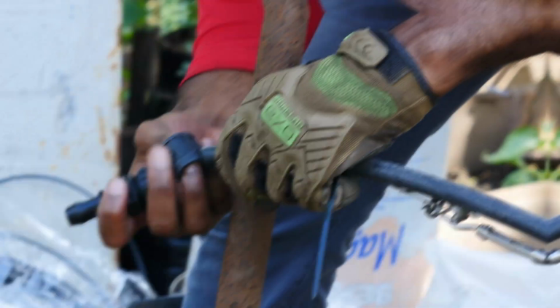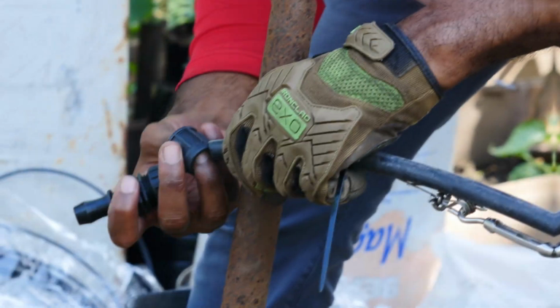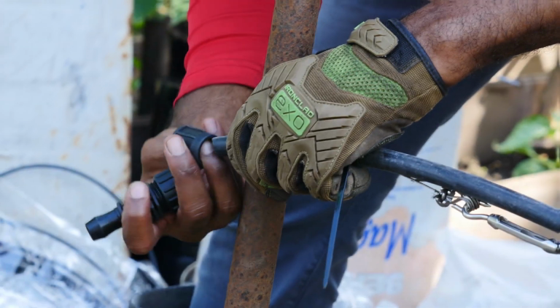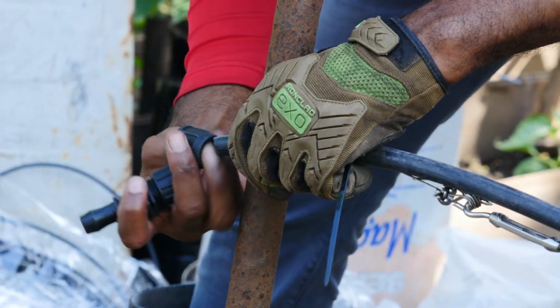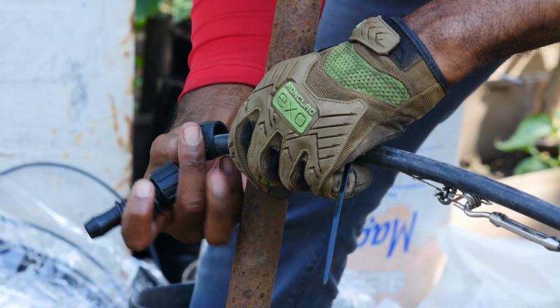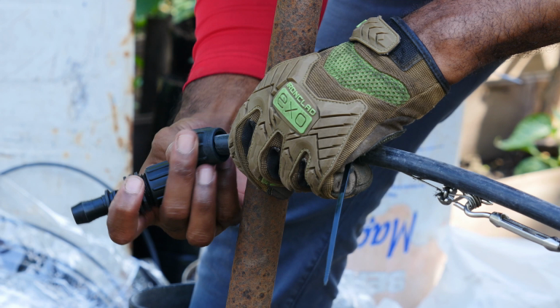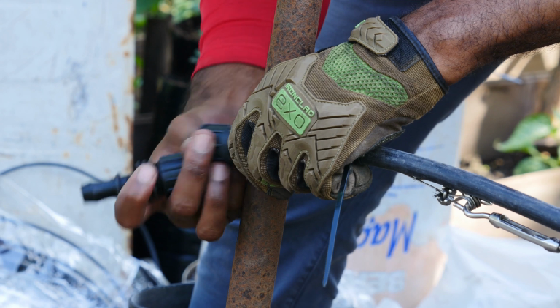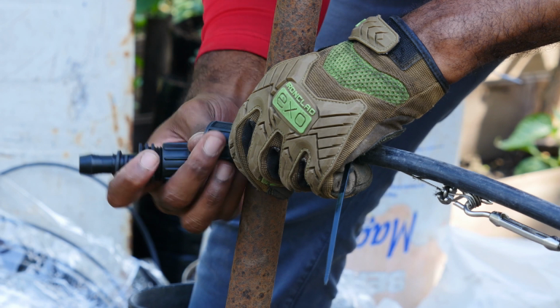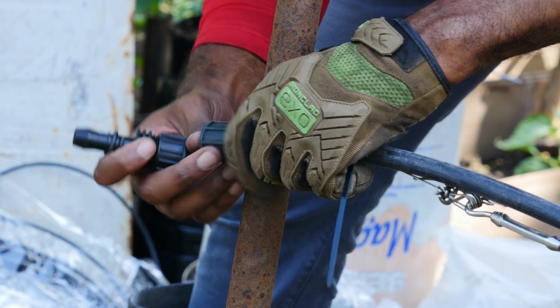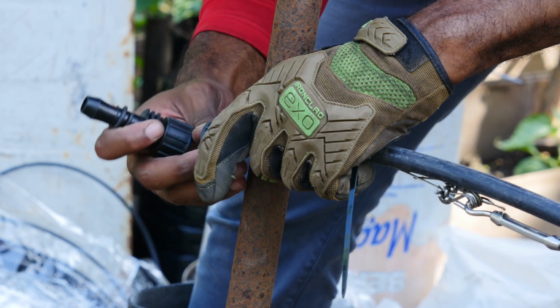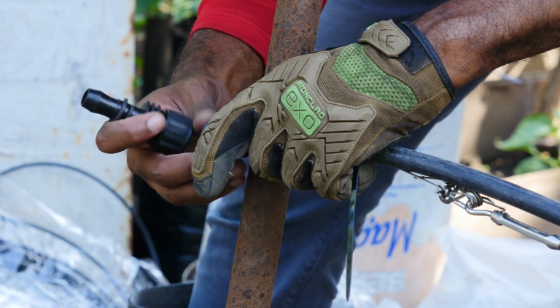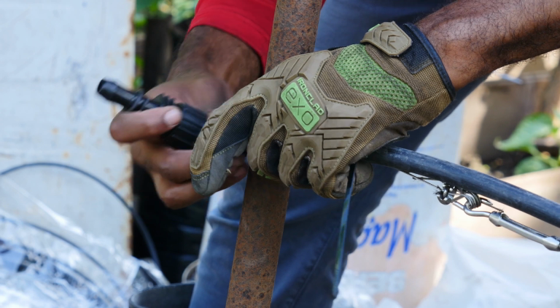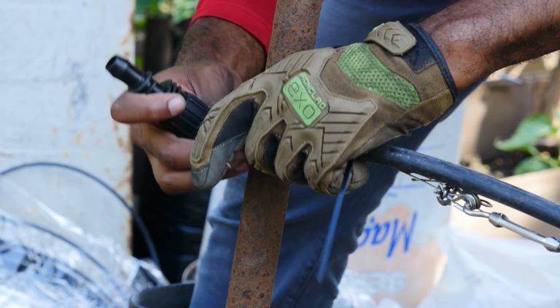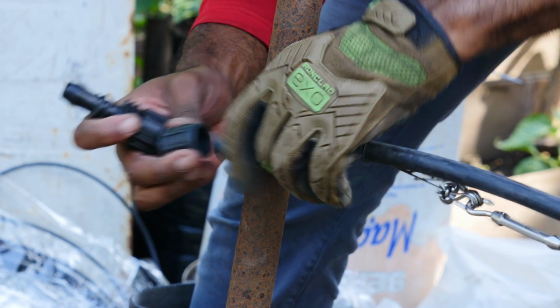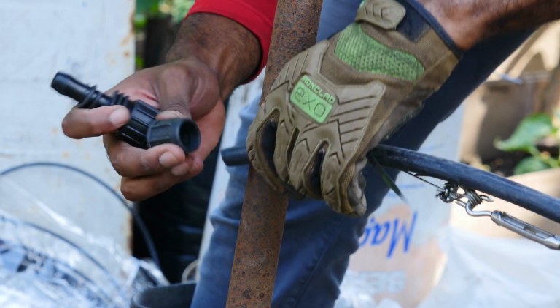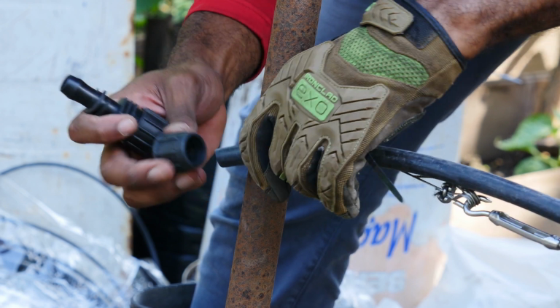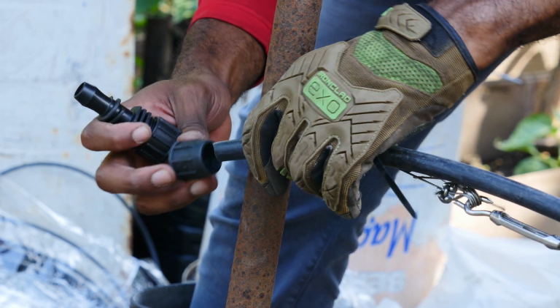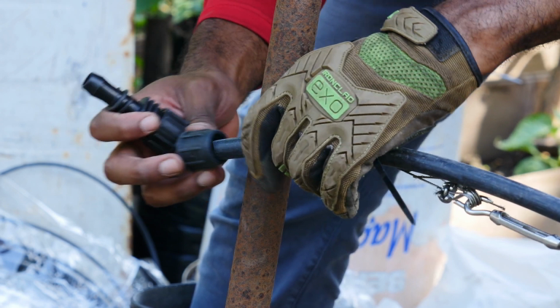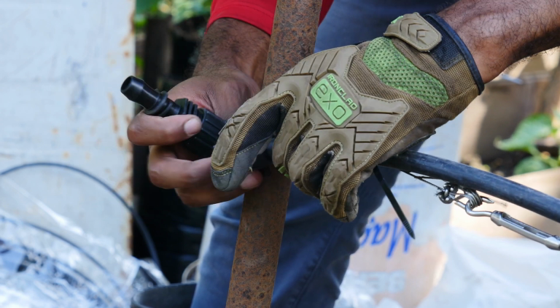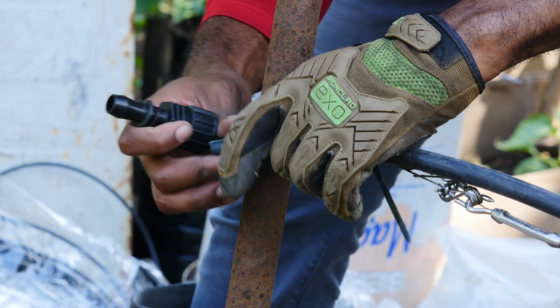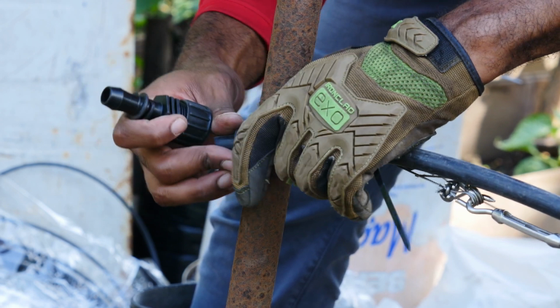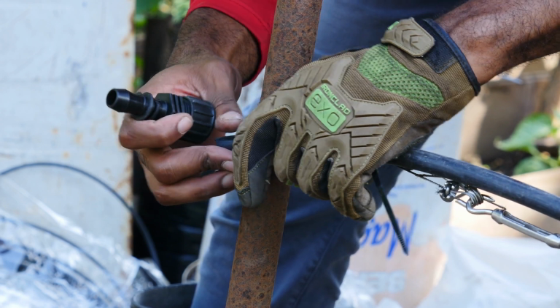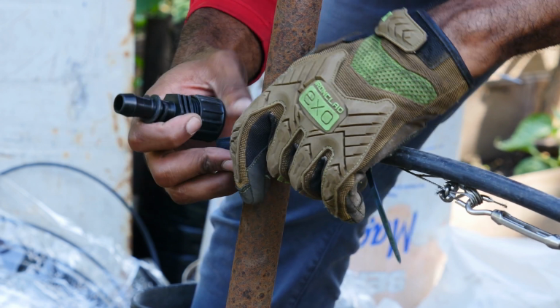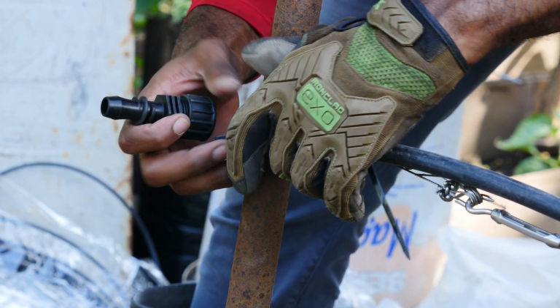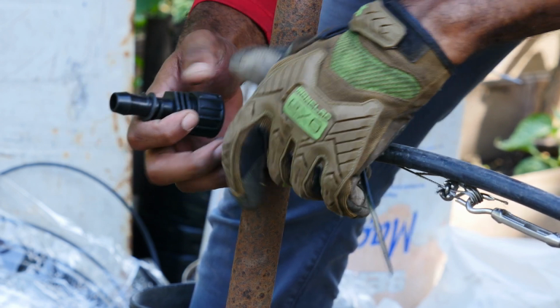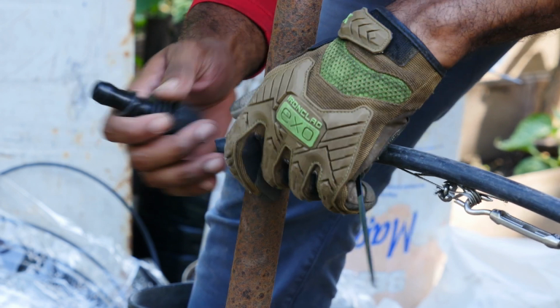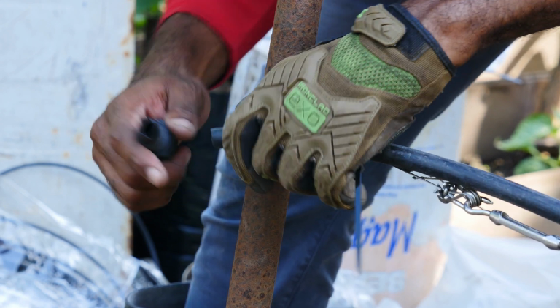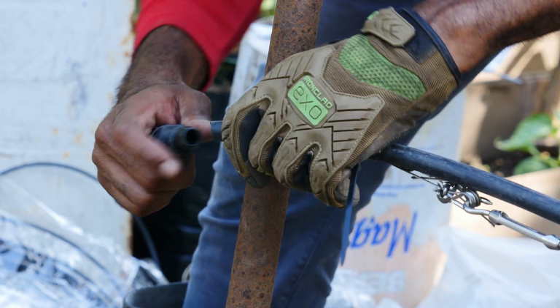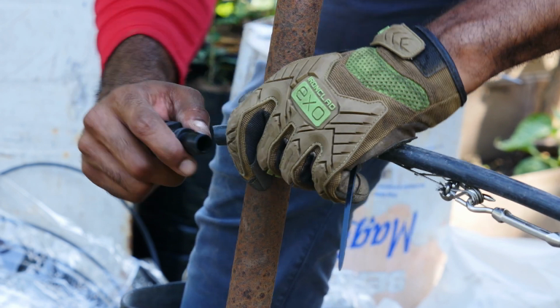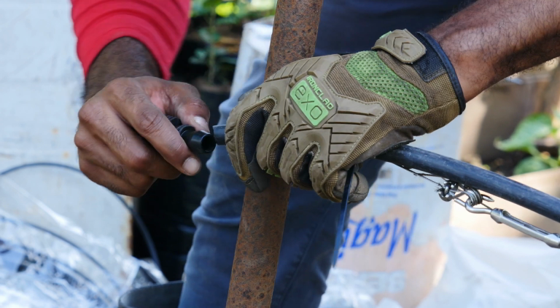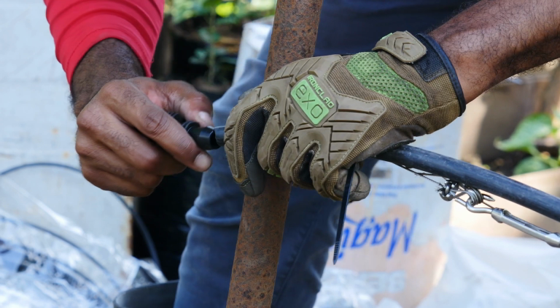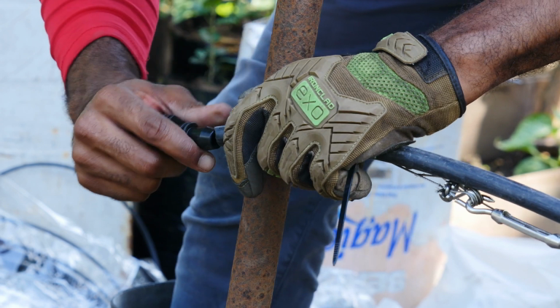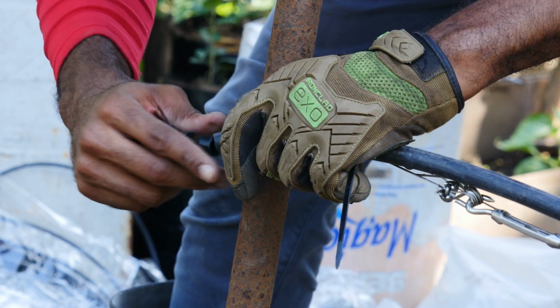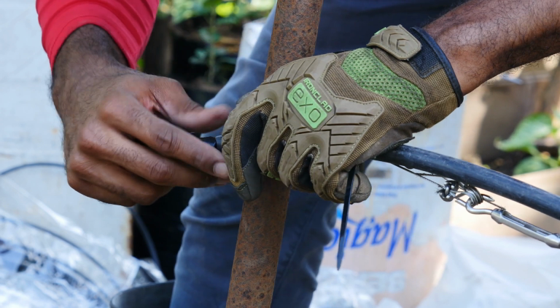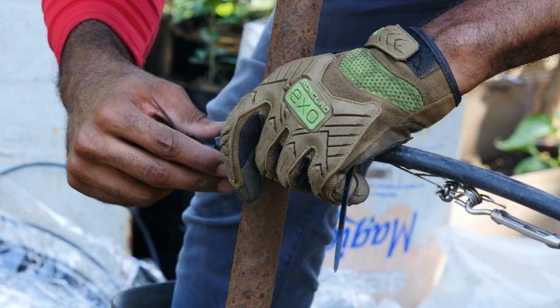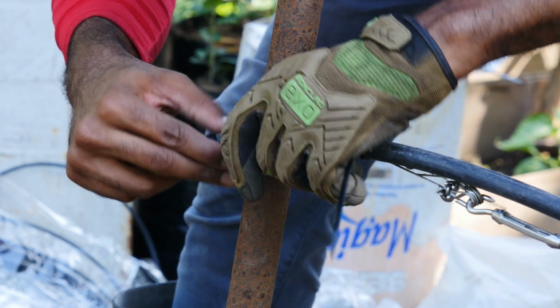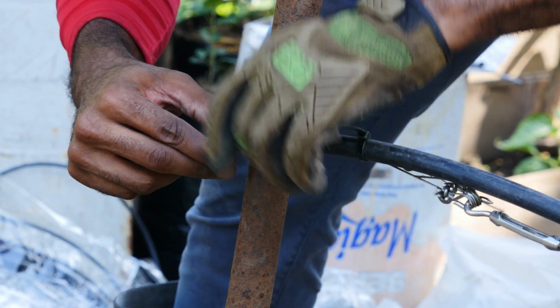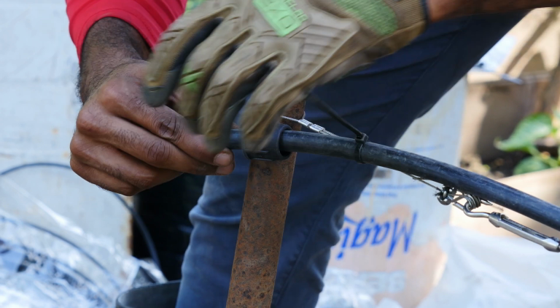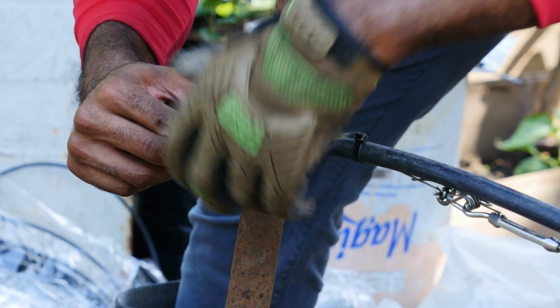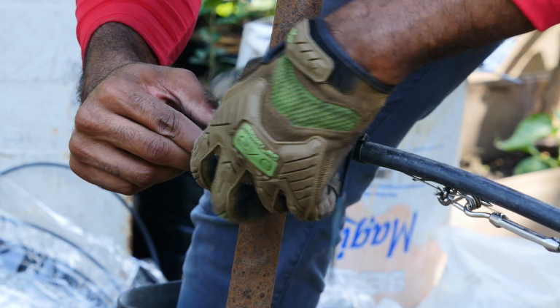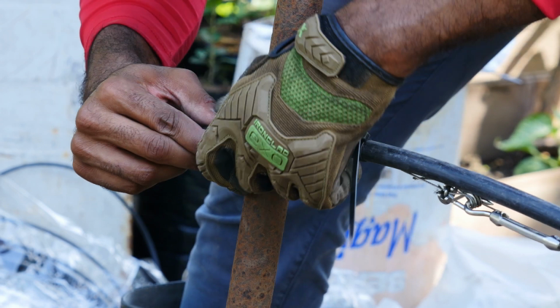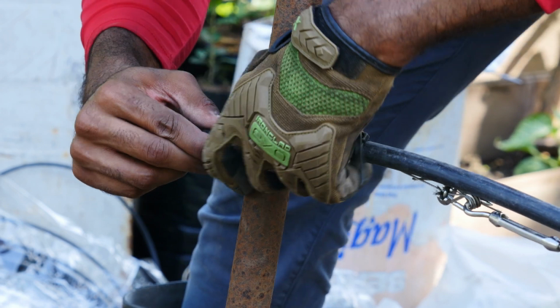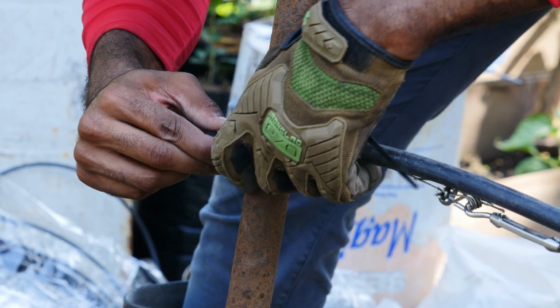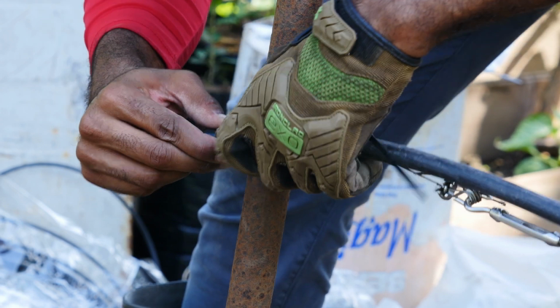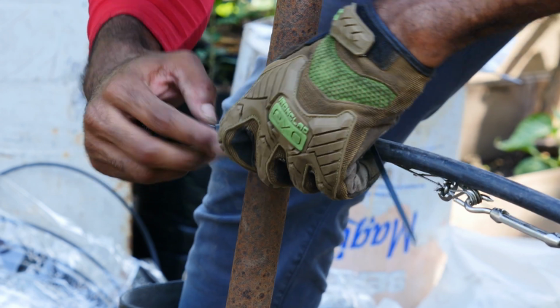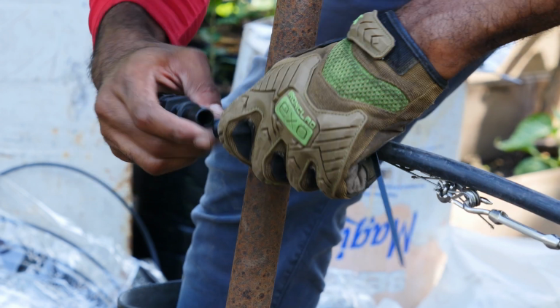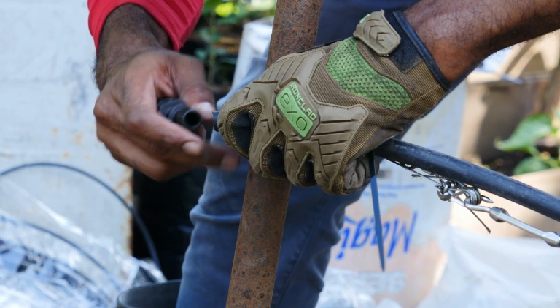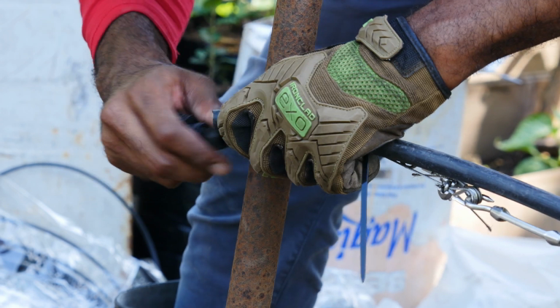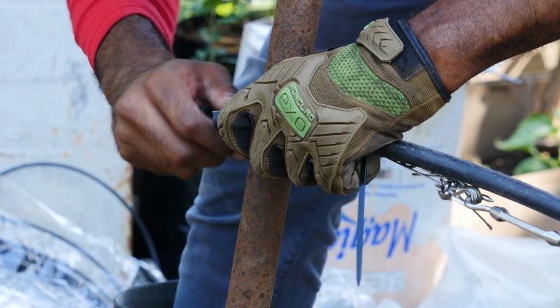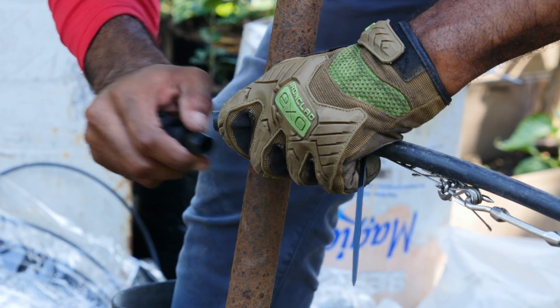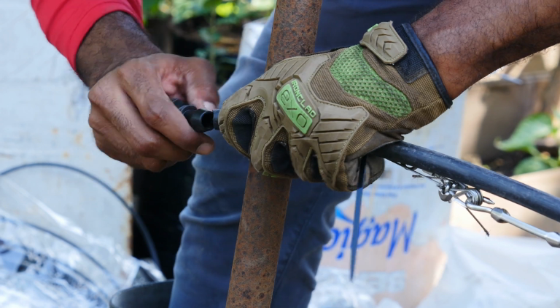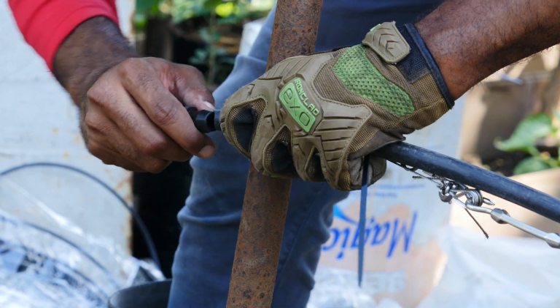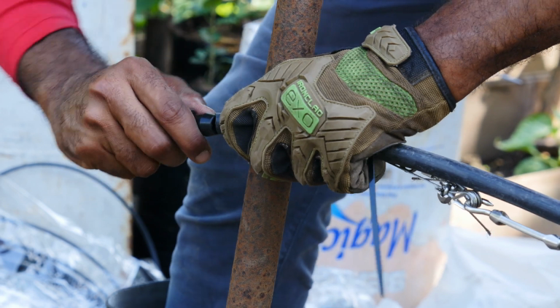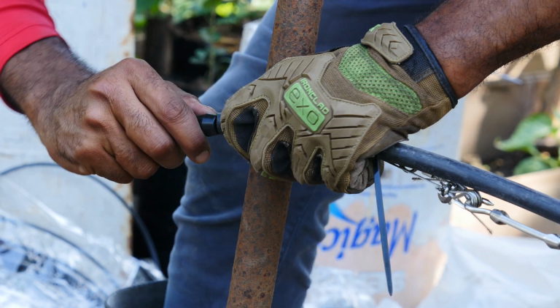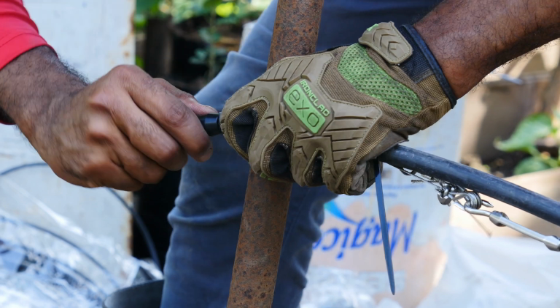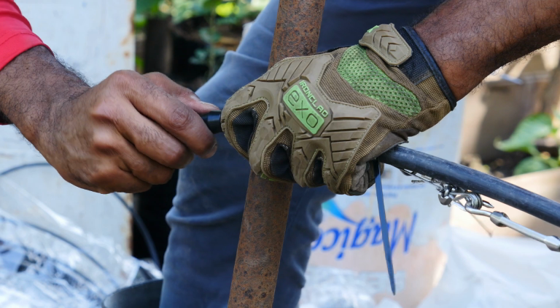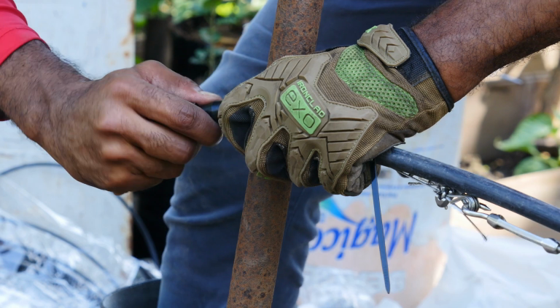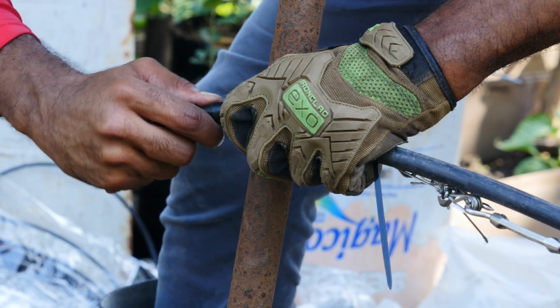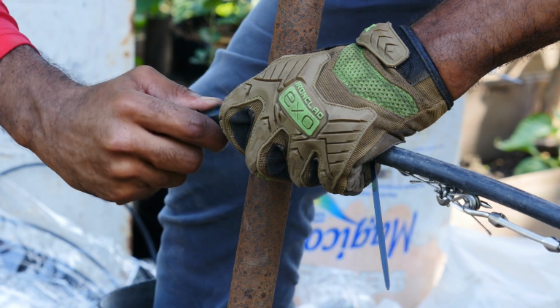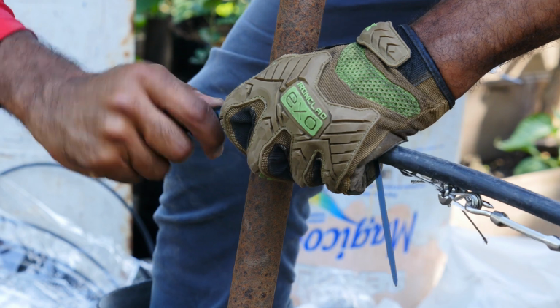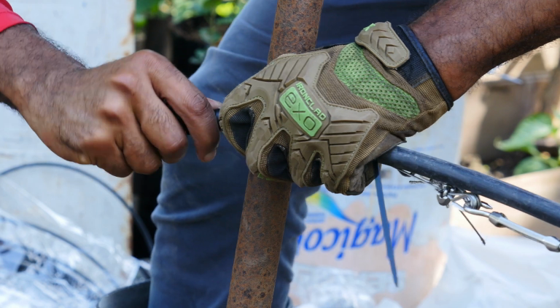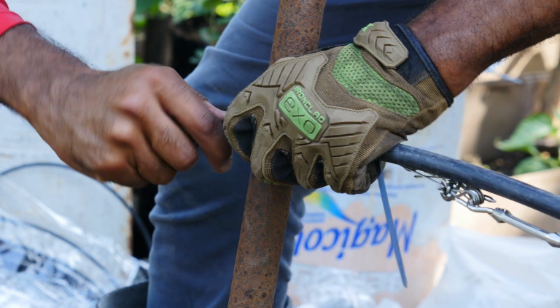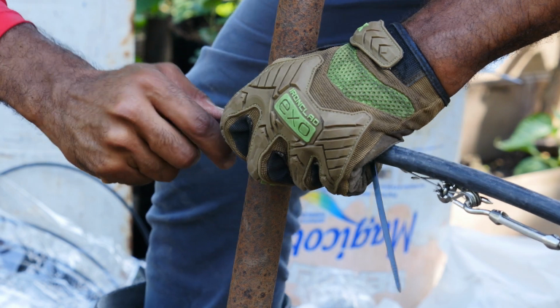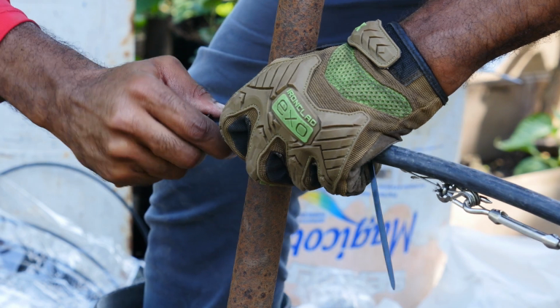And remember to add your end cap. This will be used for flushing the line from any debris if necessary.